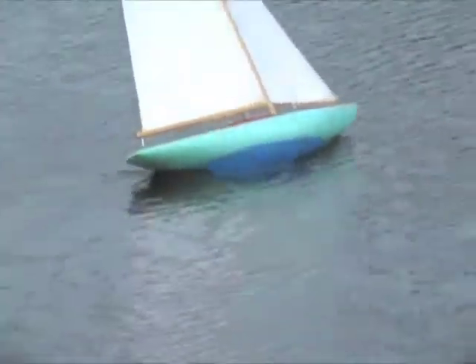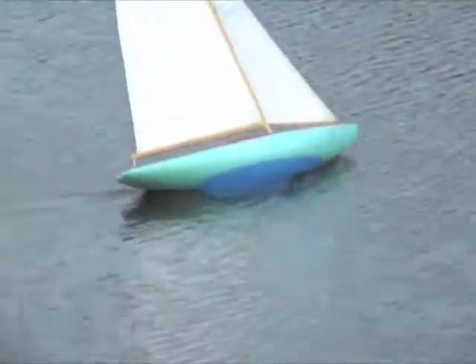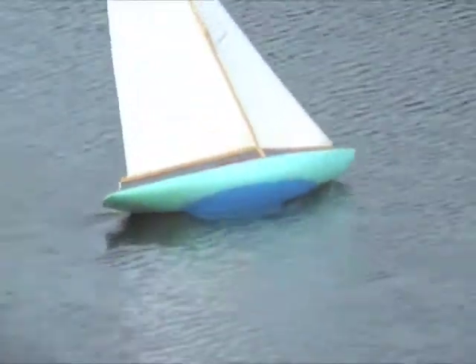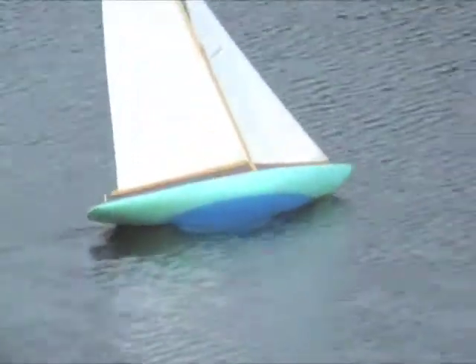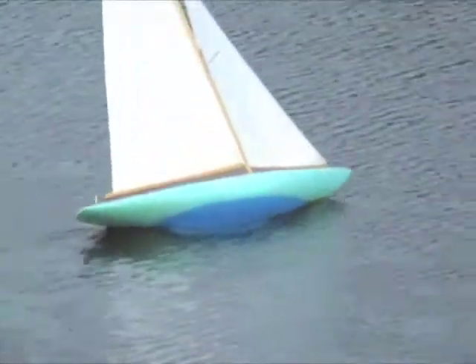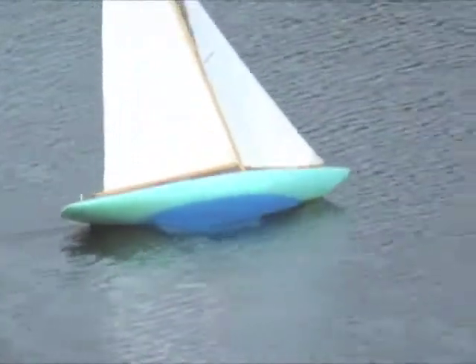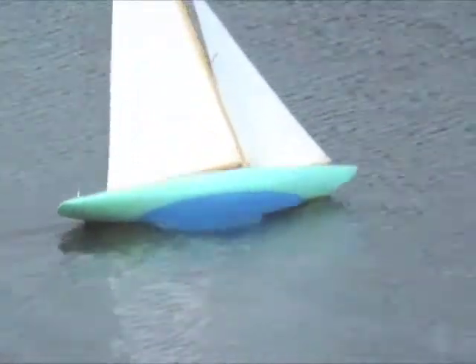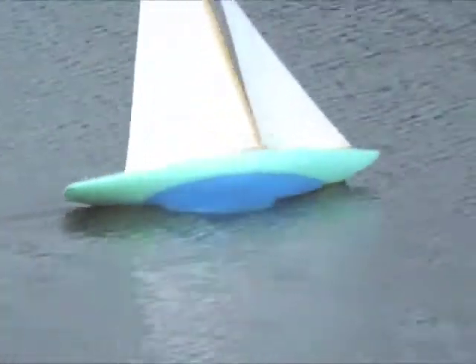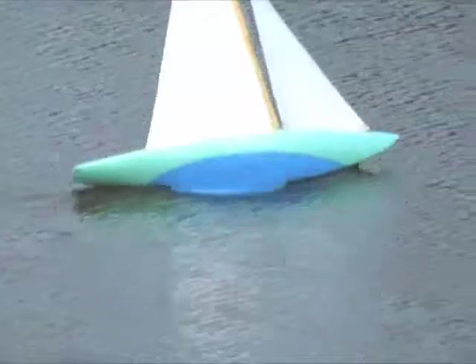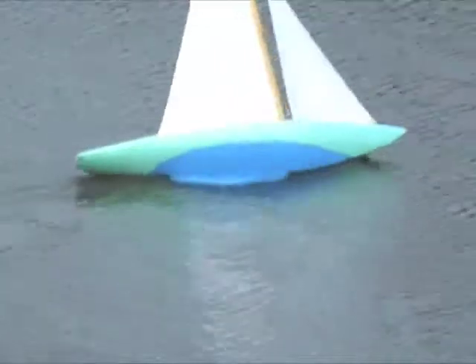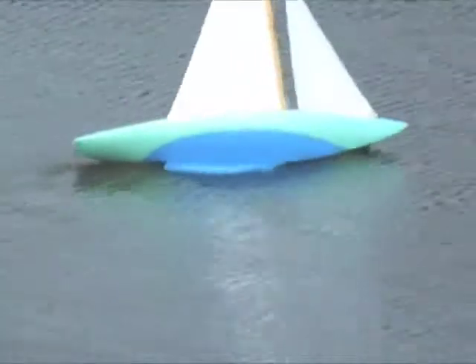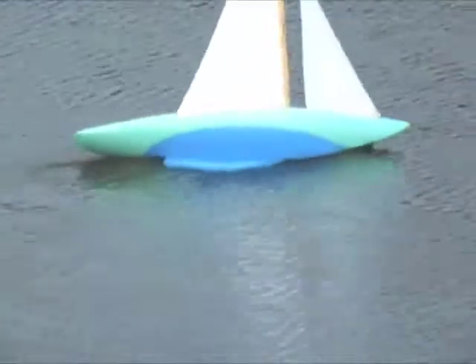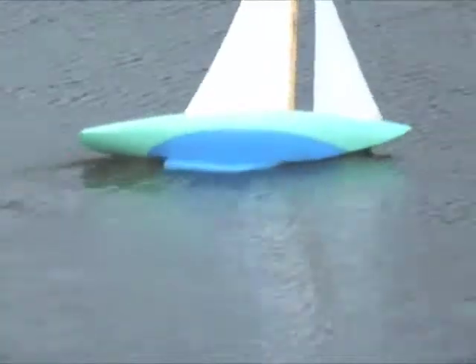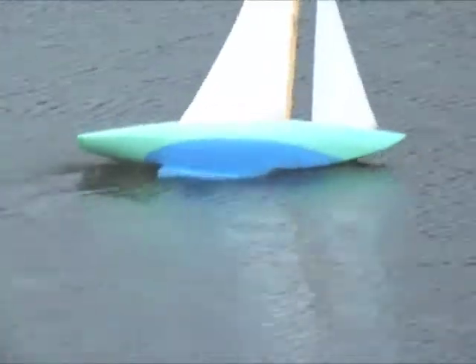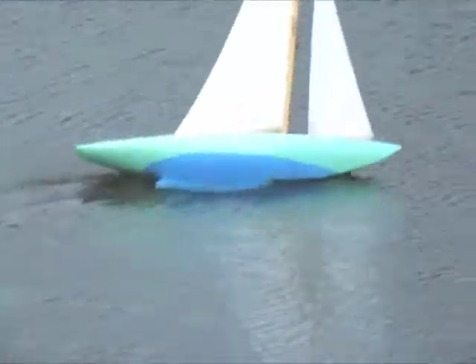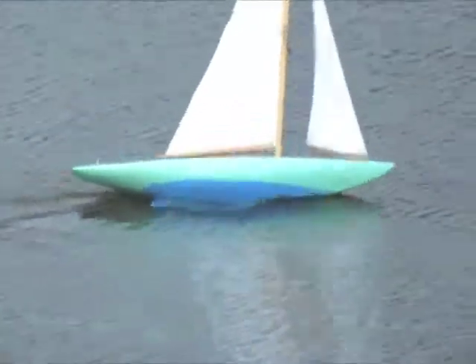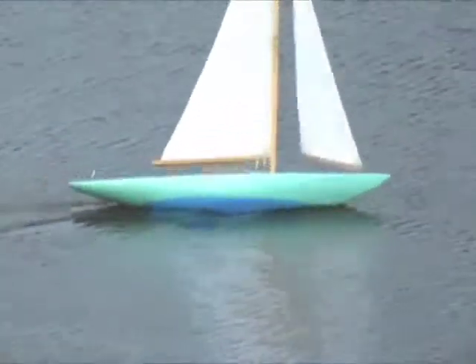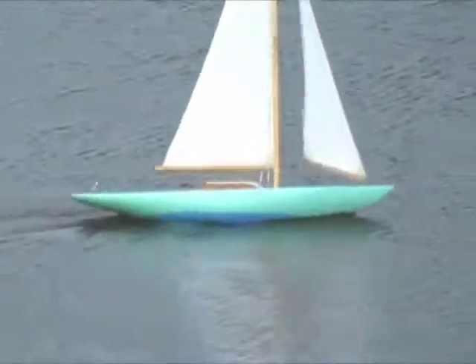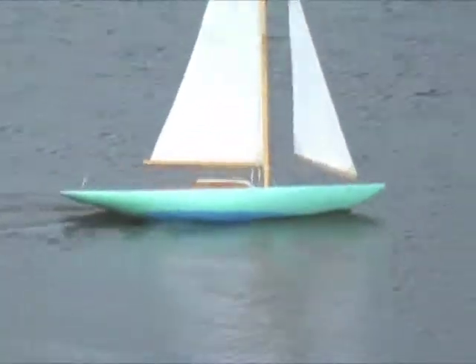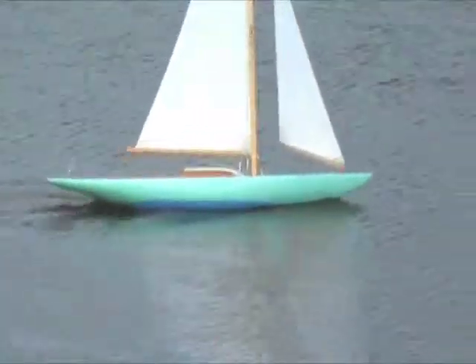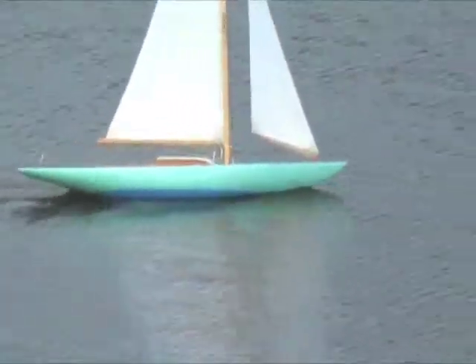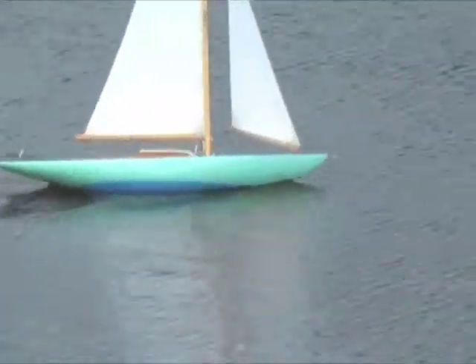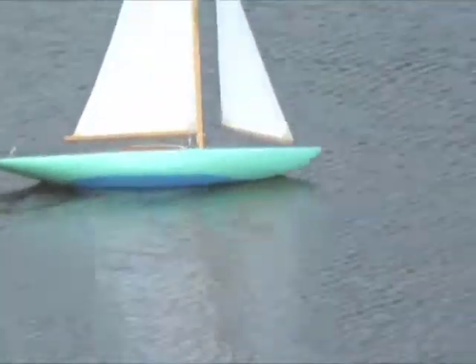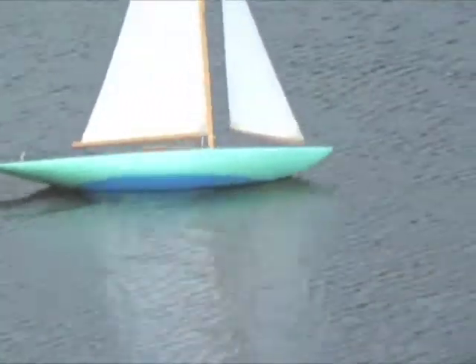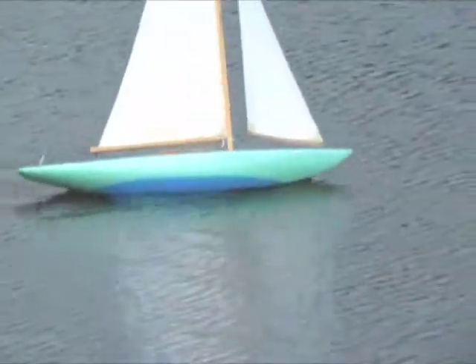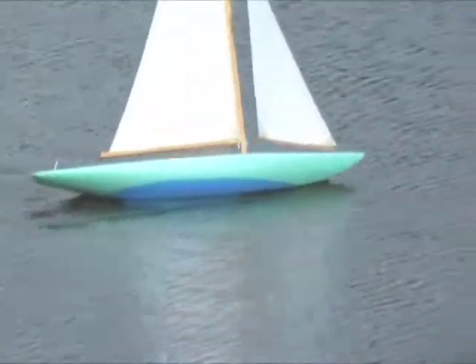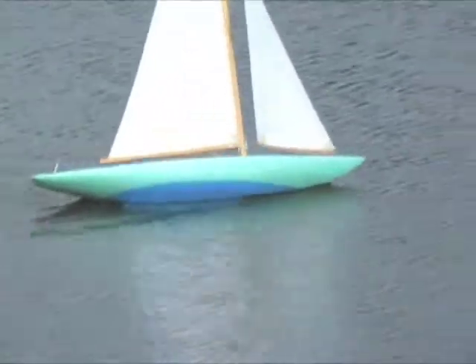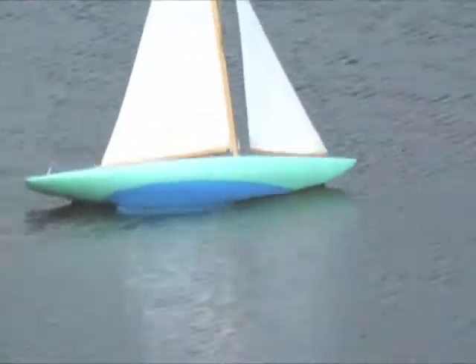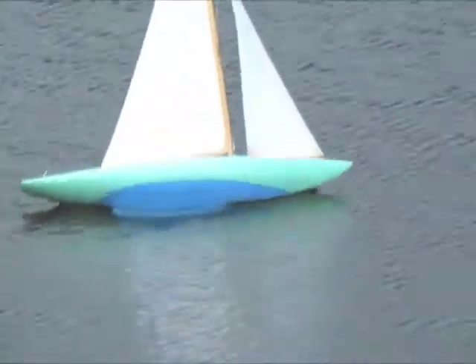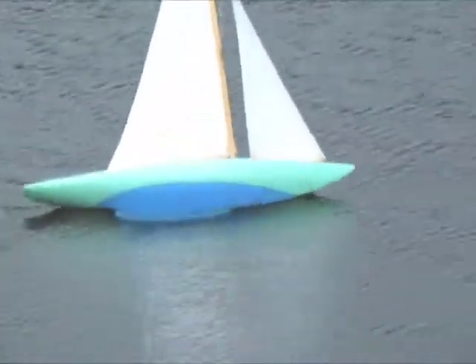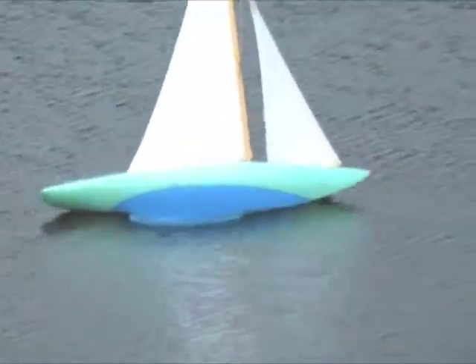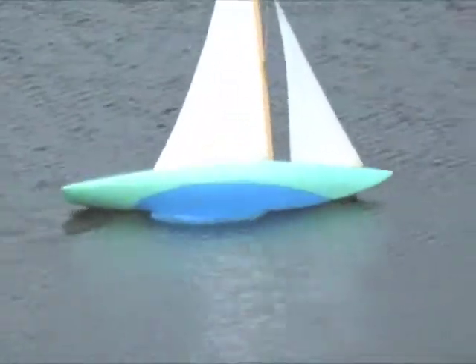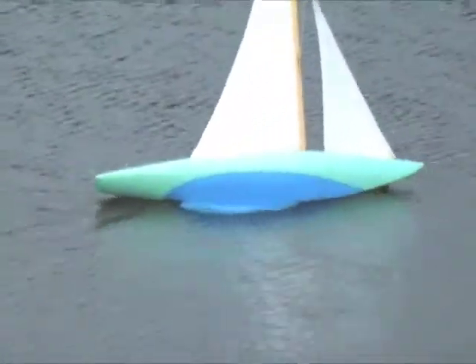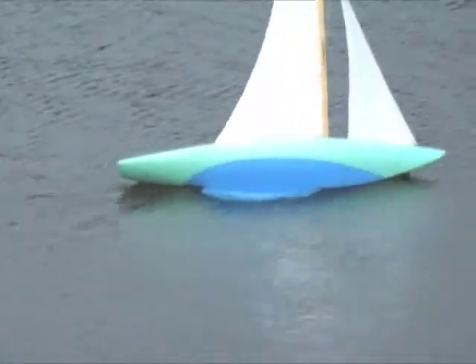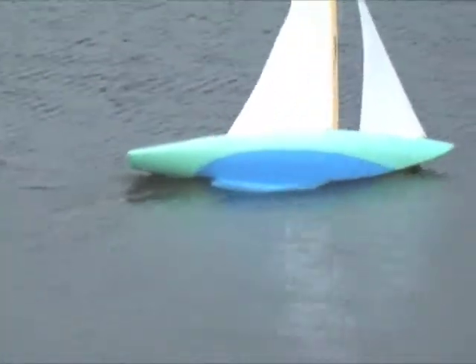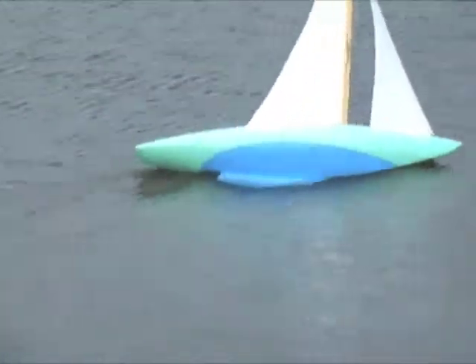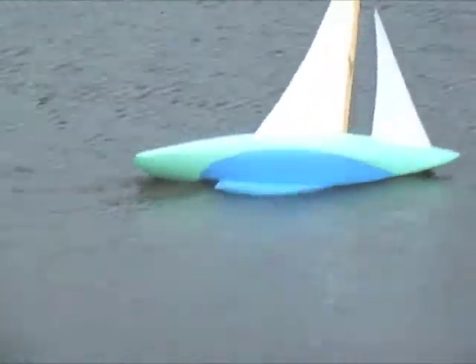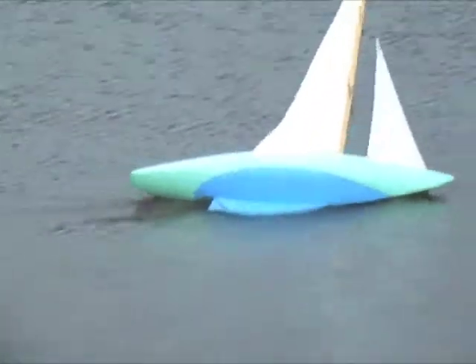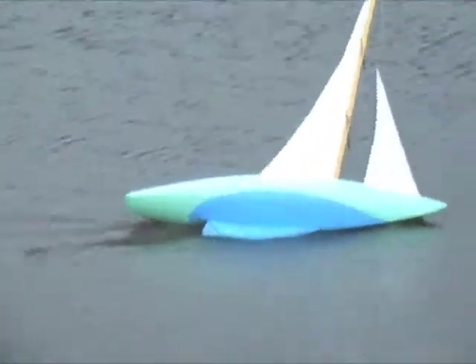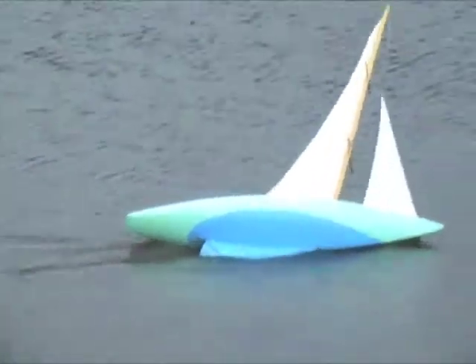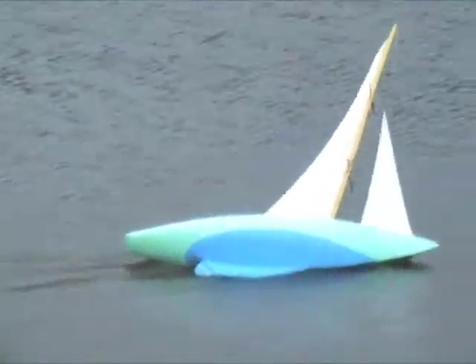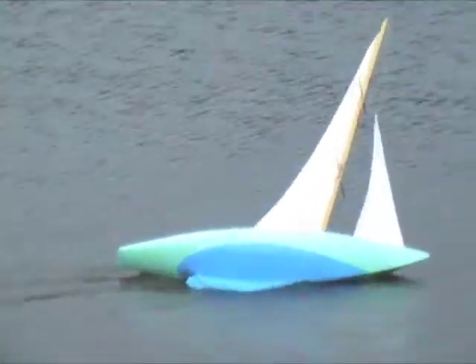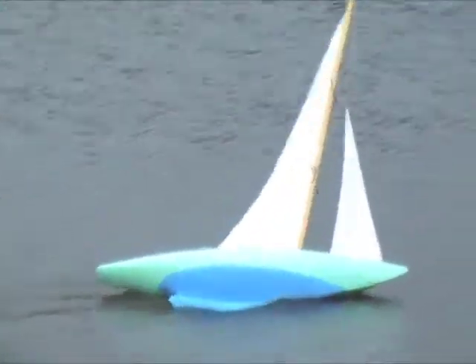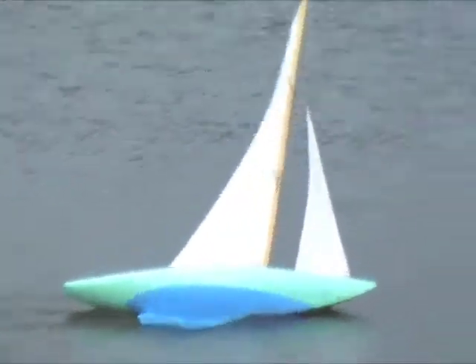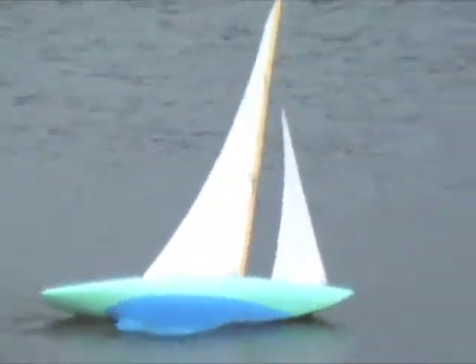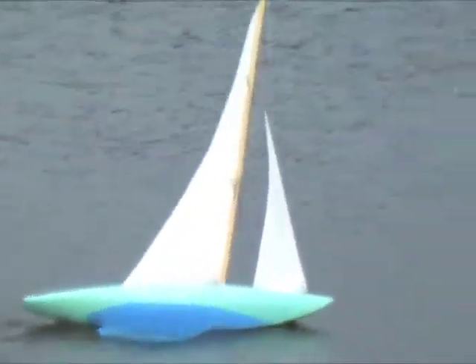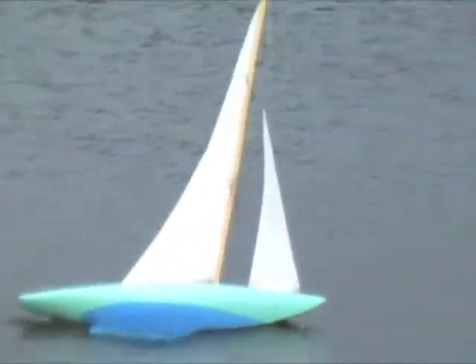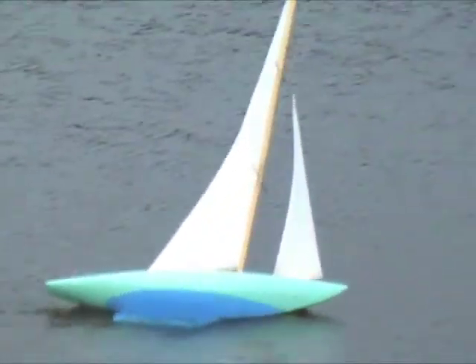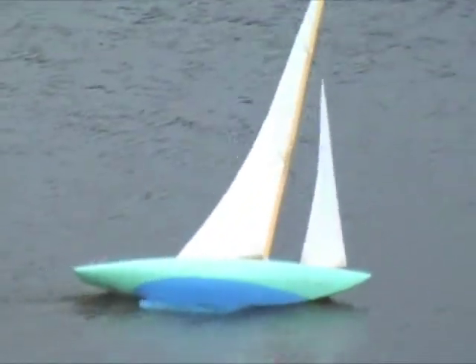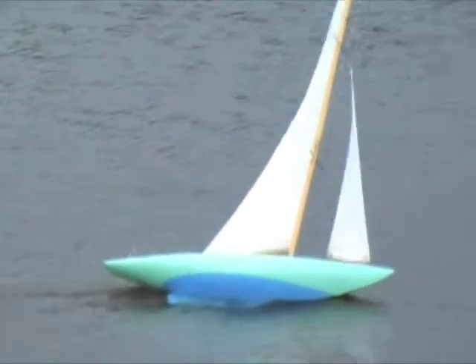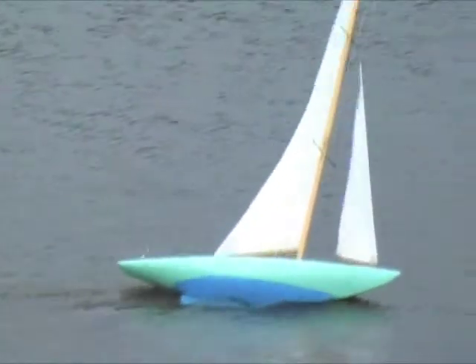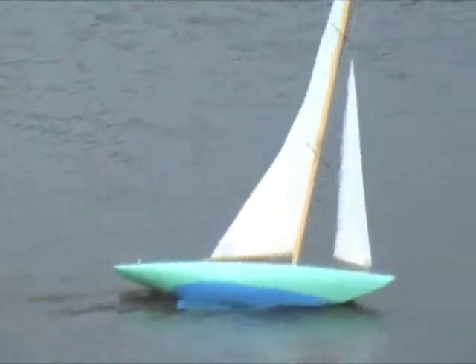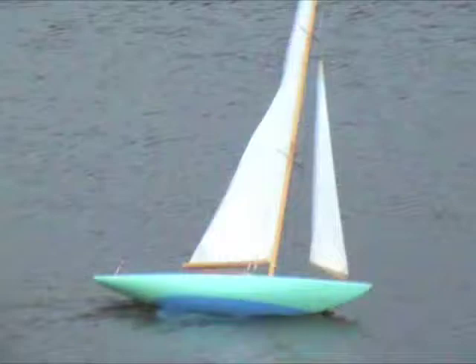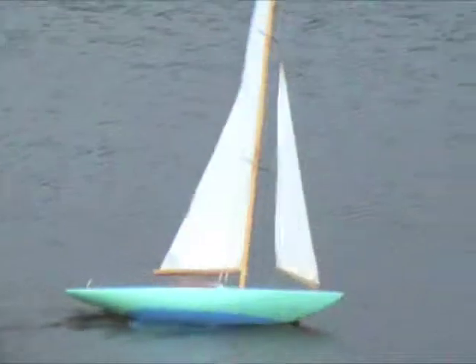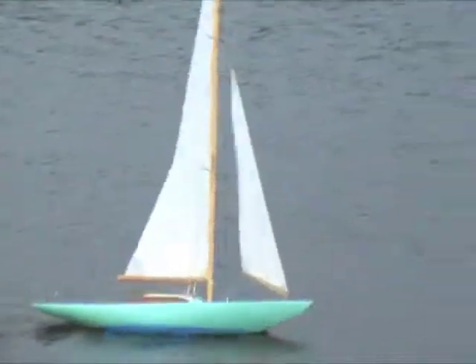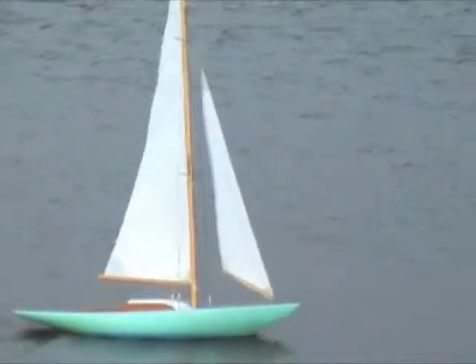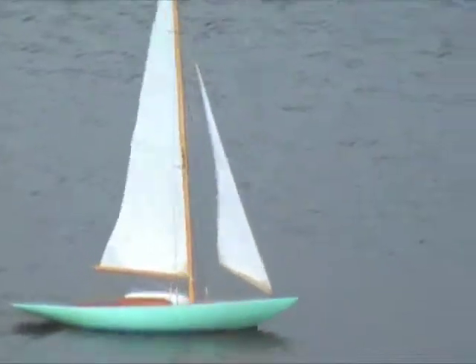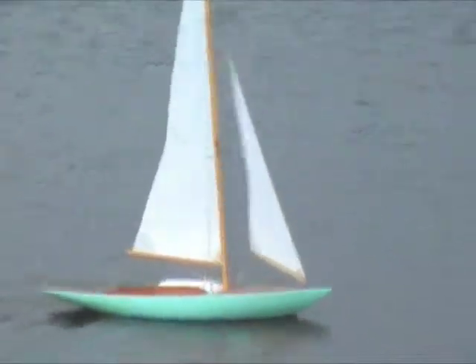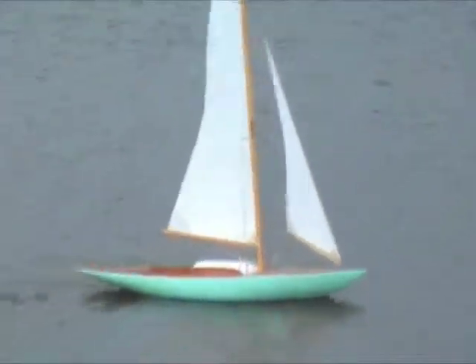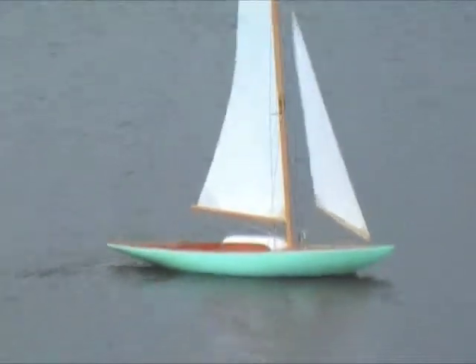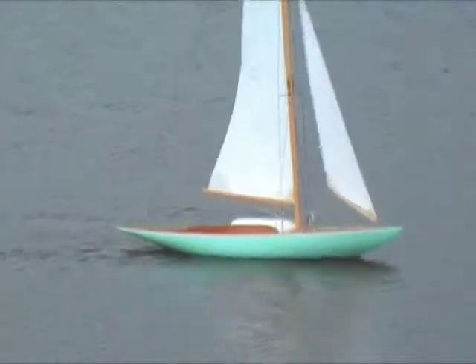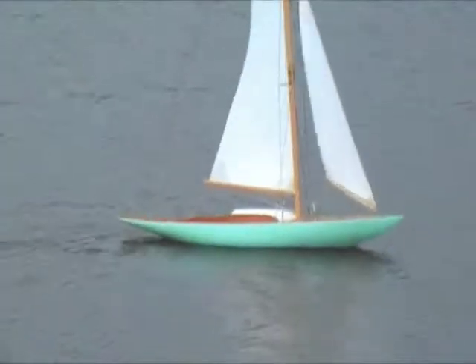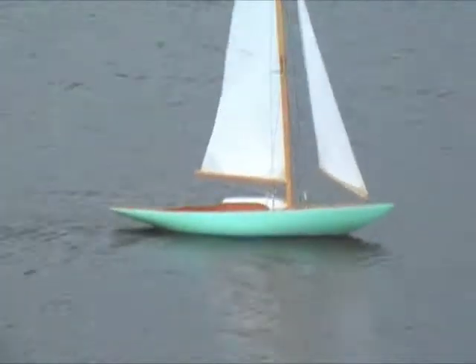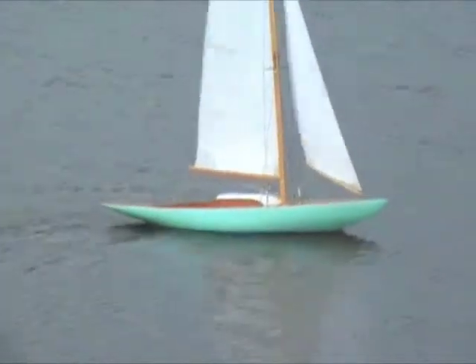Holy cow! Oh! Gotta get out of that puff. A lot of kit works, though.